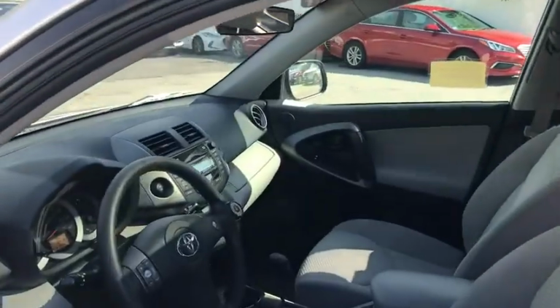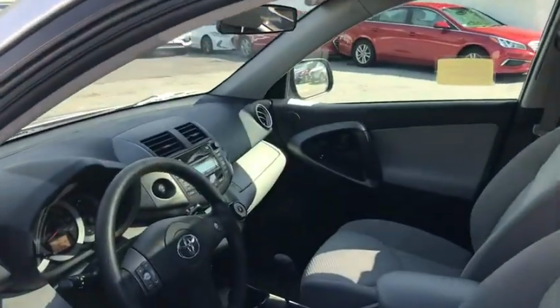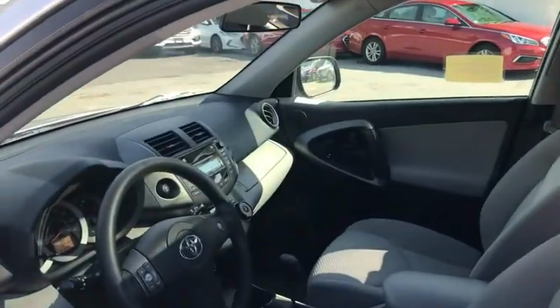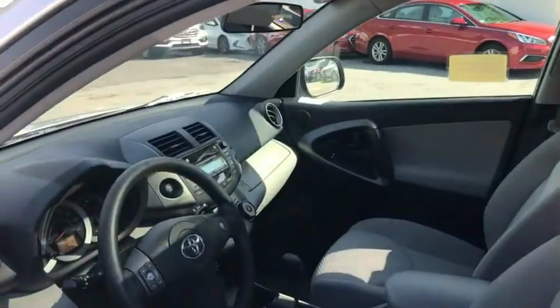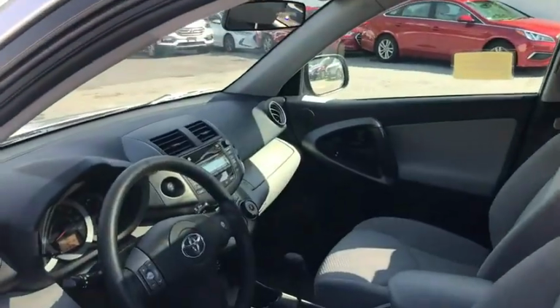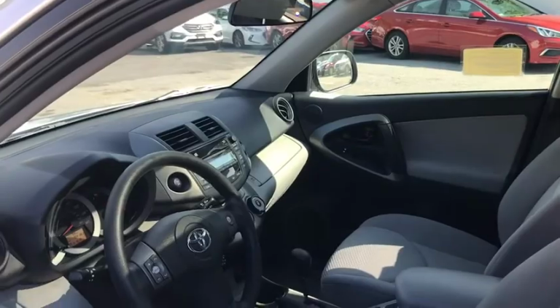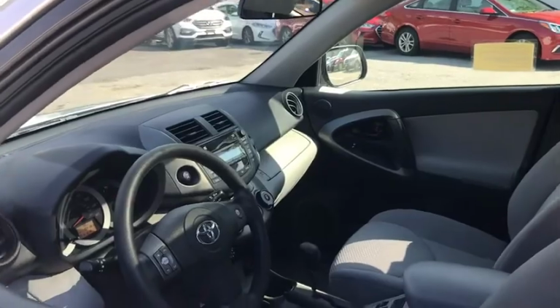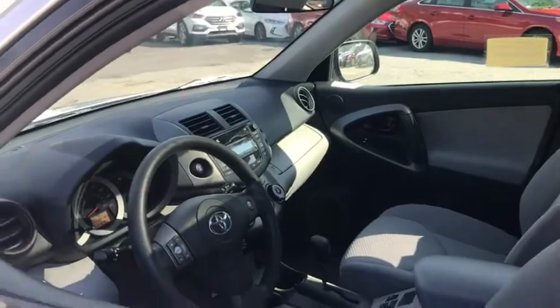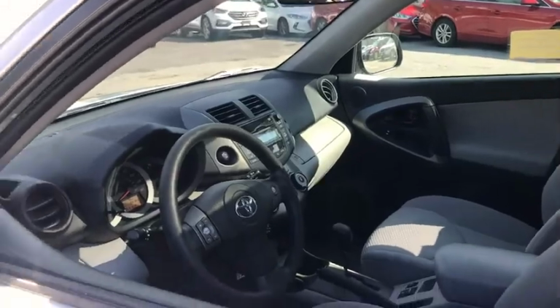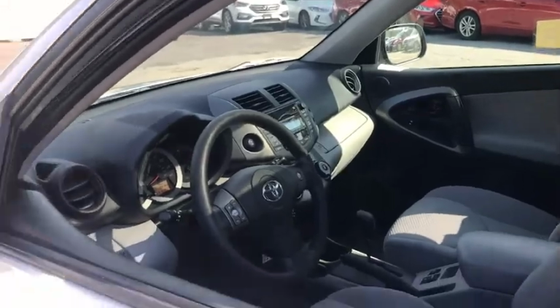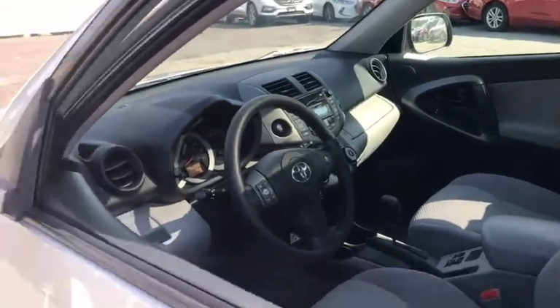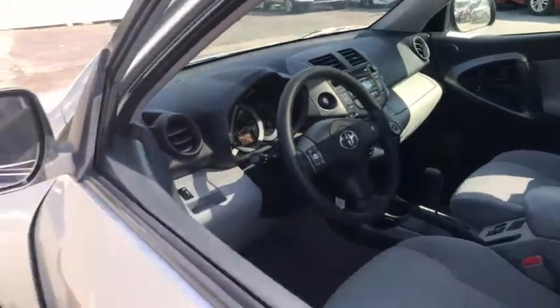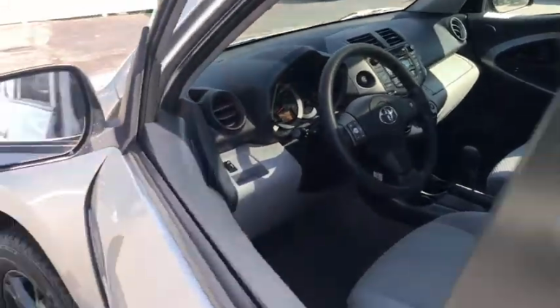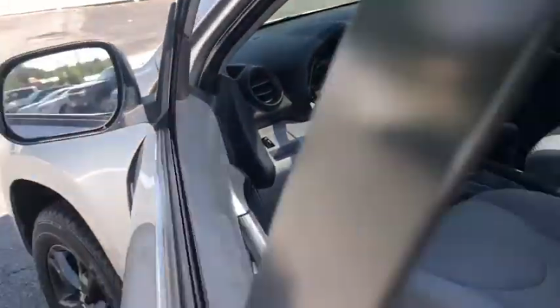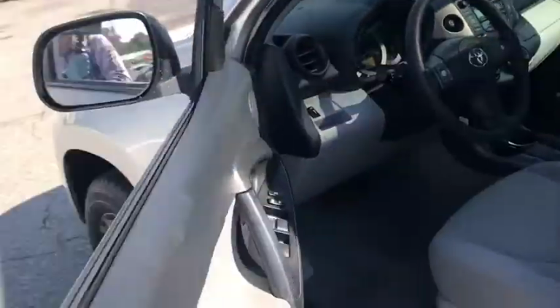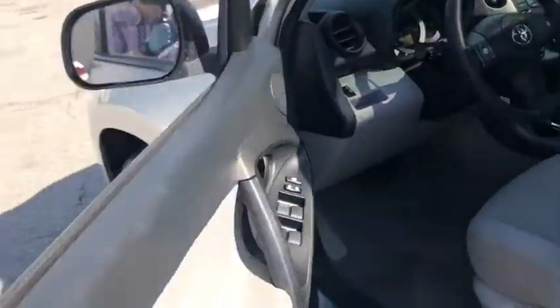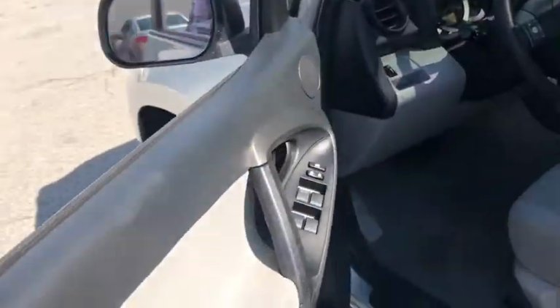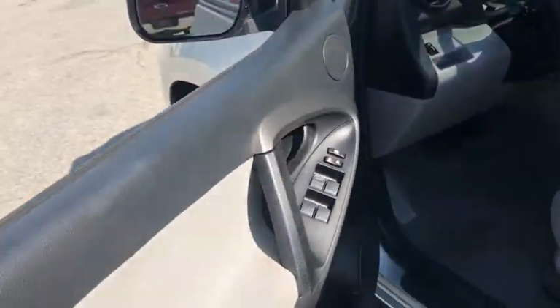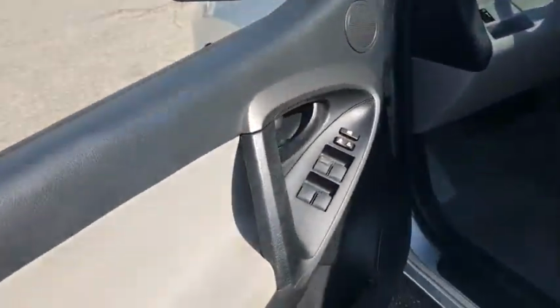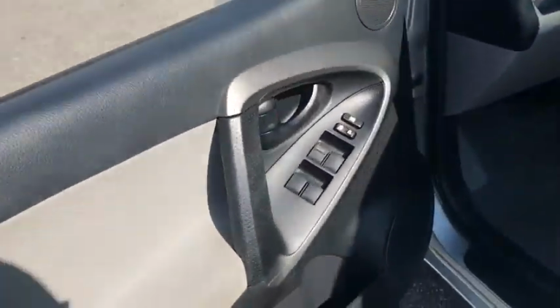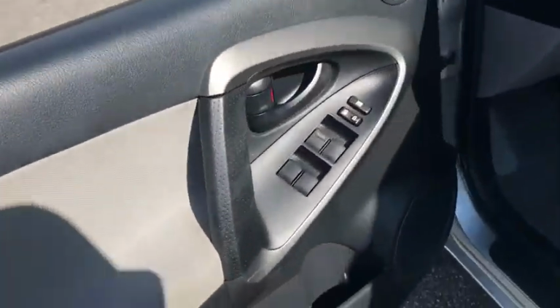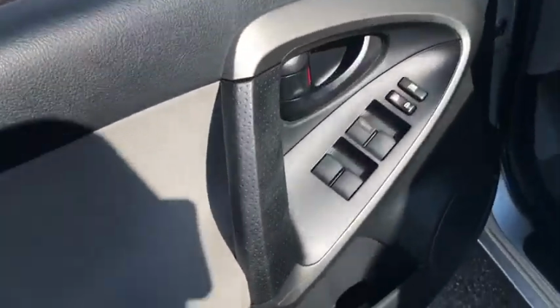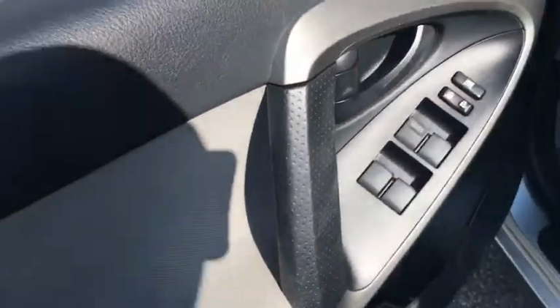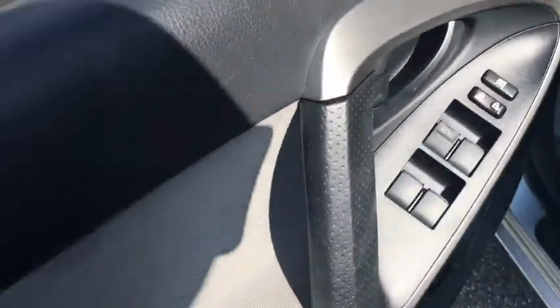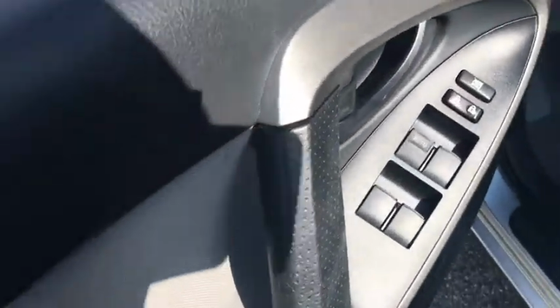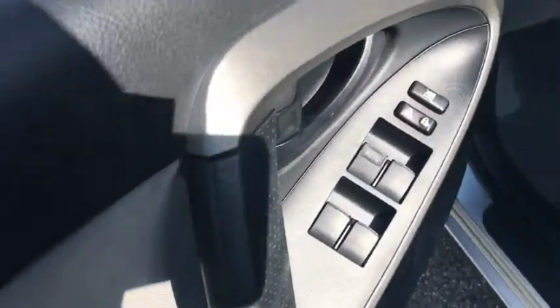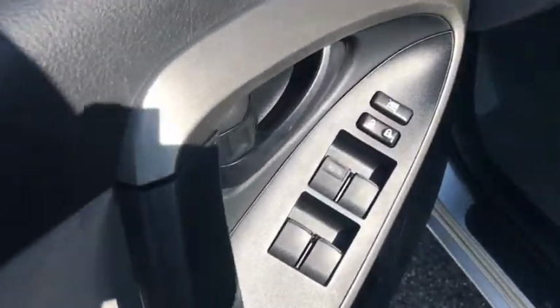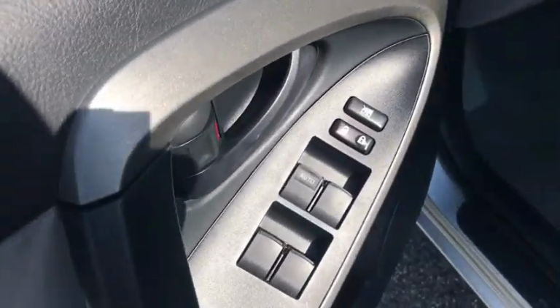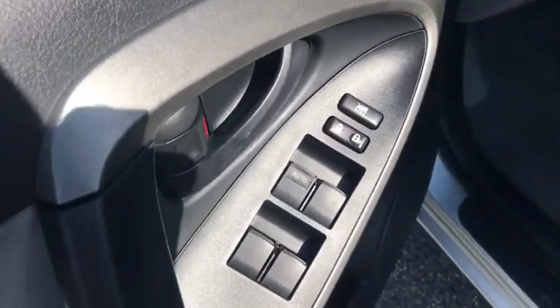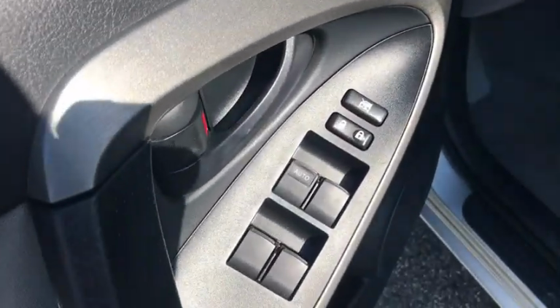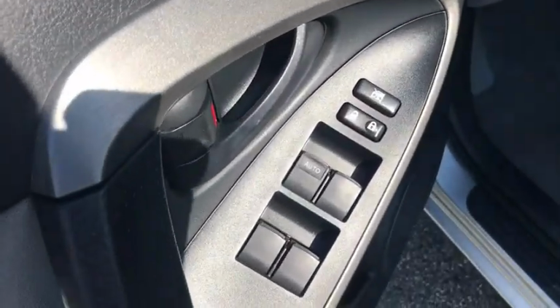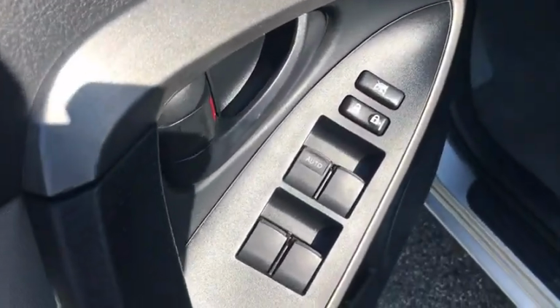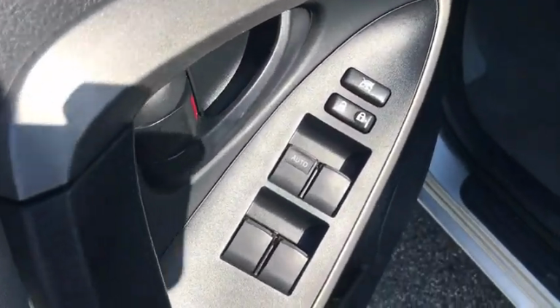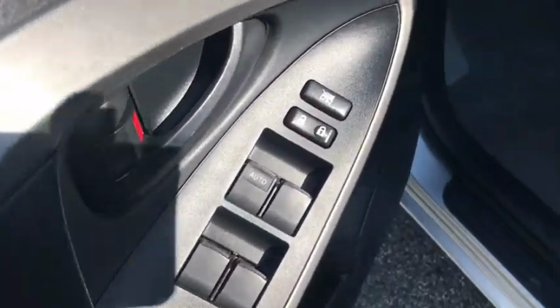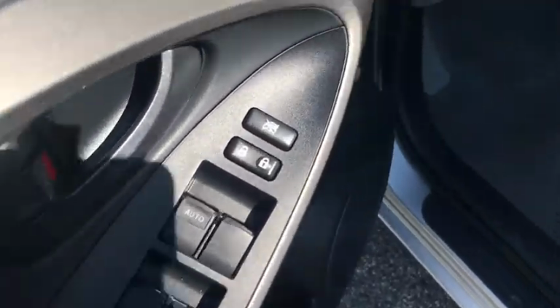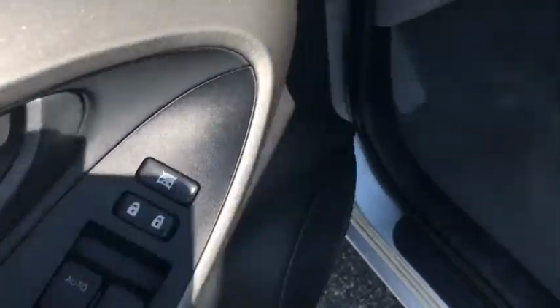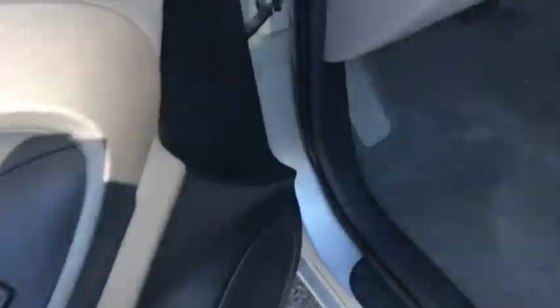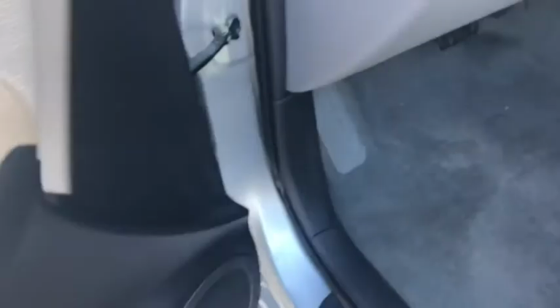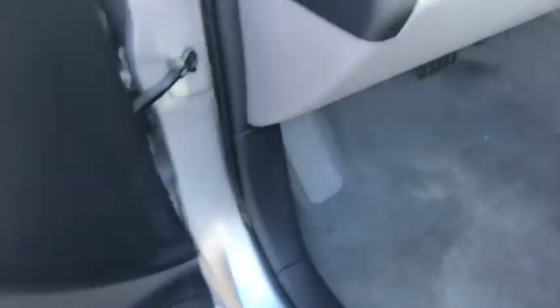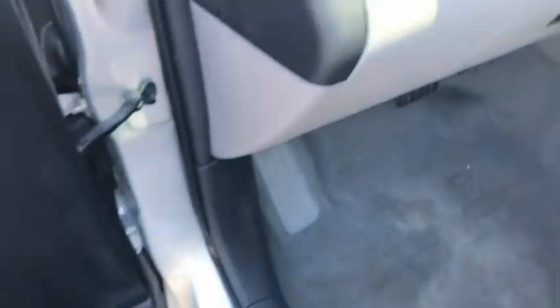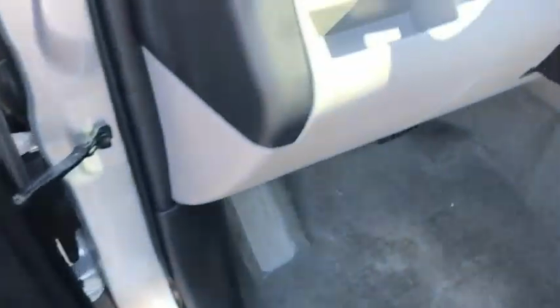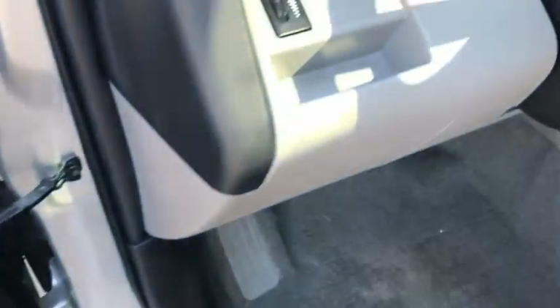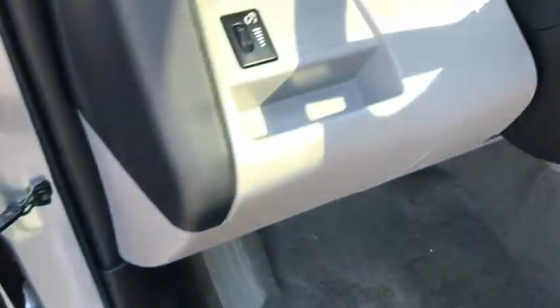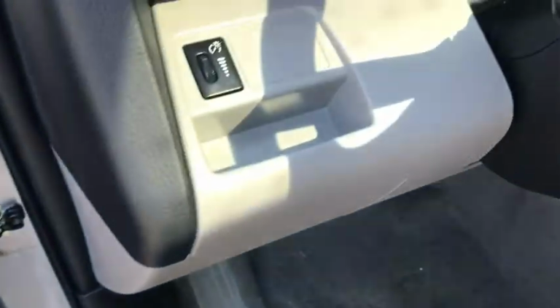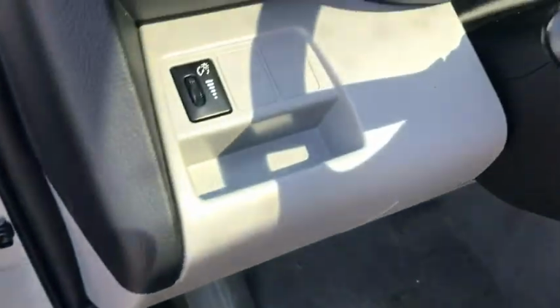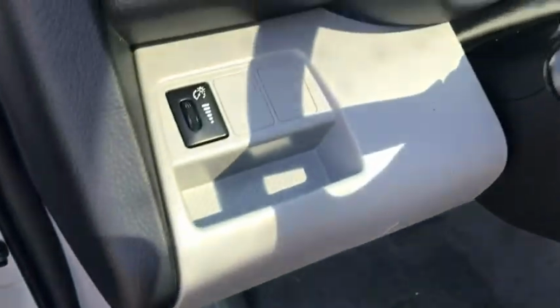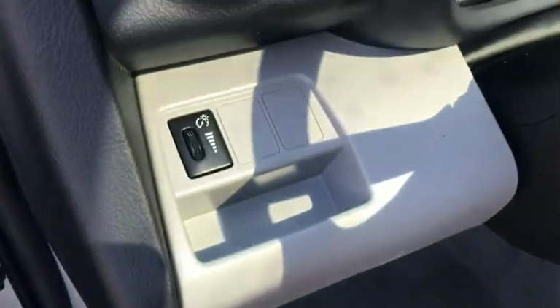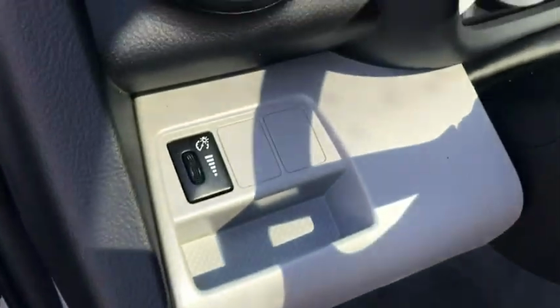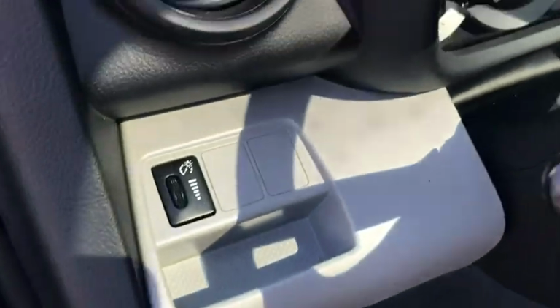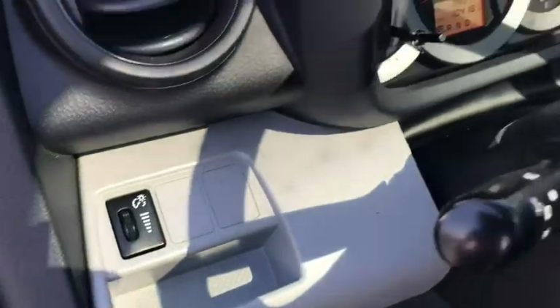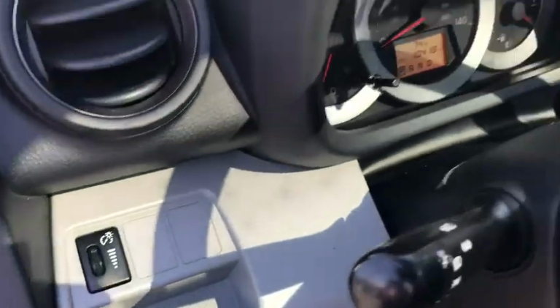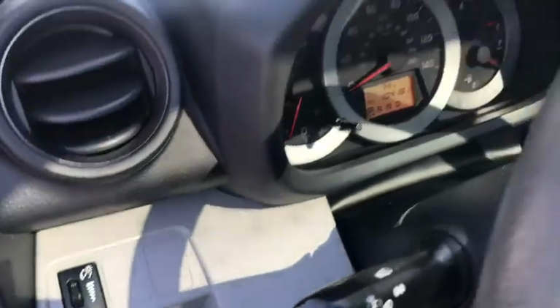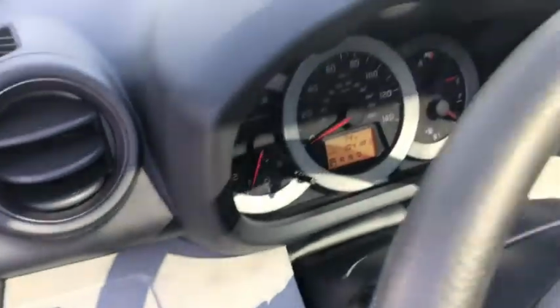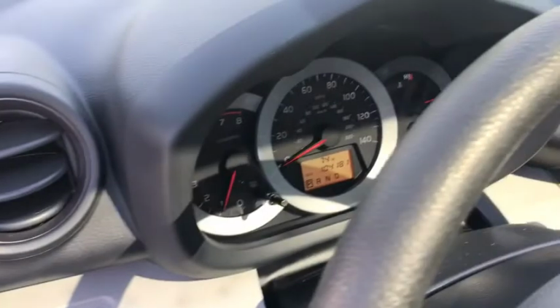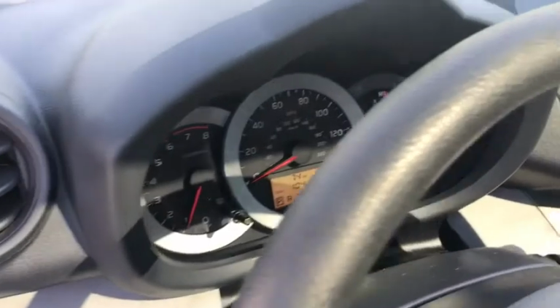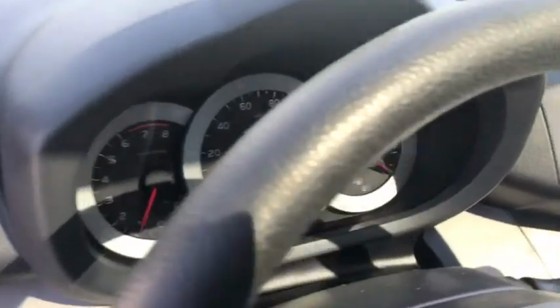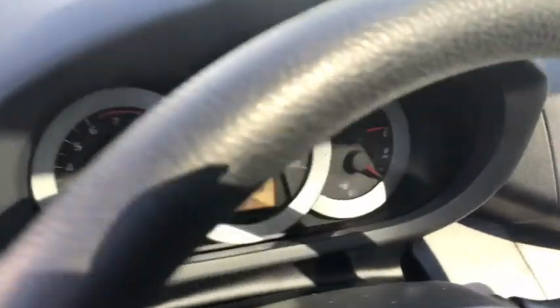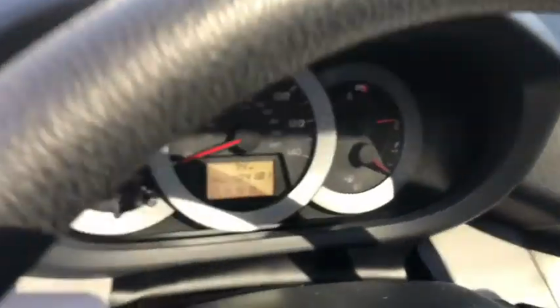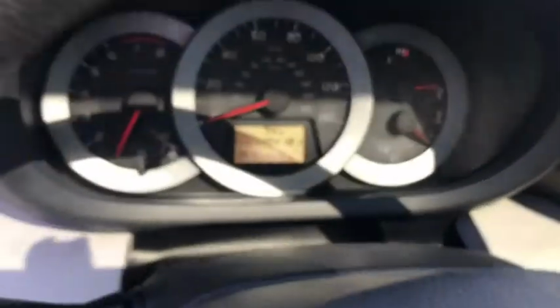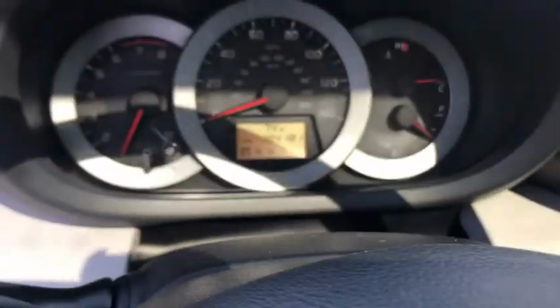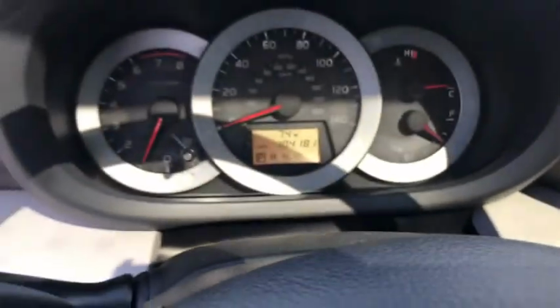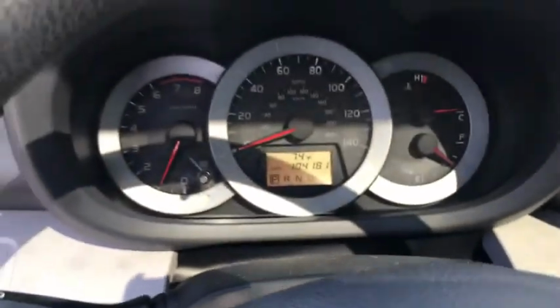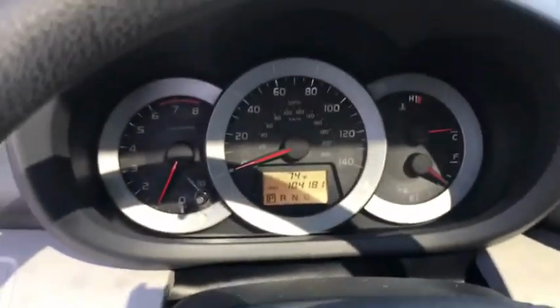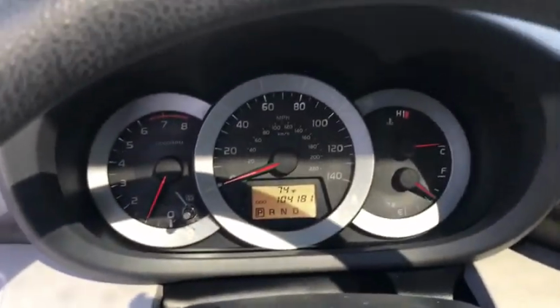This vehicle has less than 105,000 miles. Here are some of this vehicle's great options: traction control,